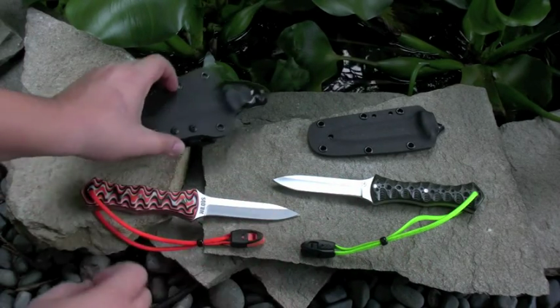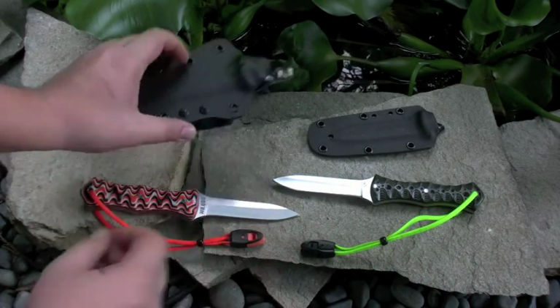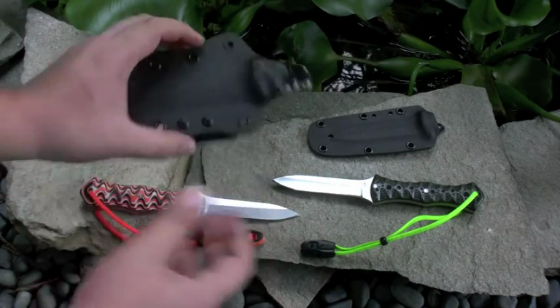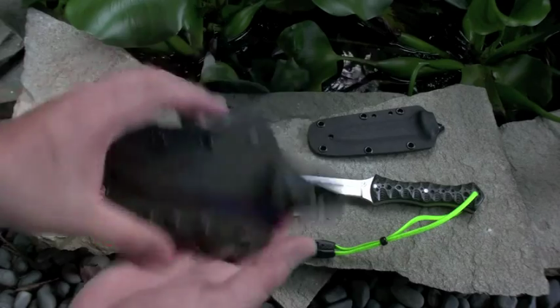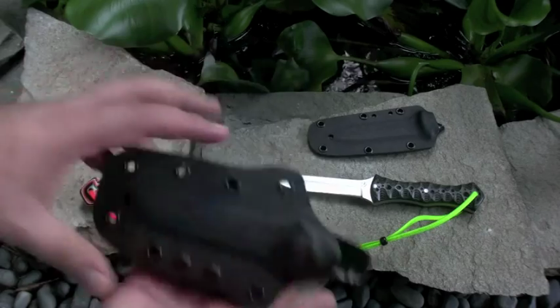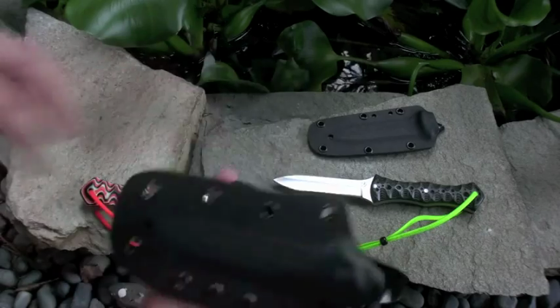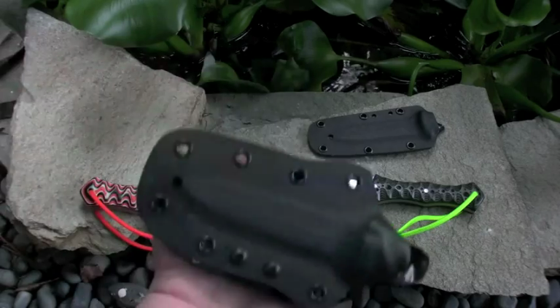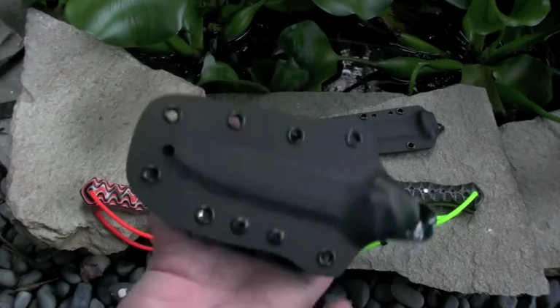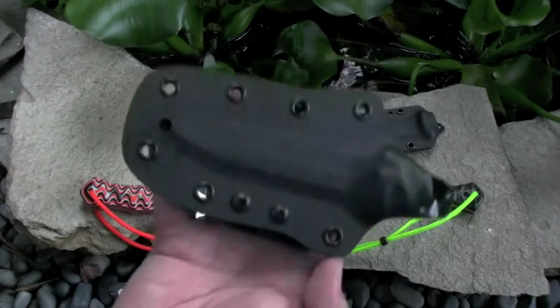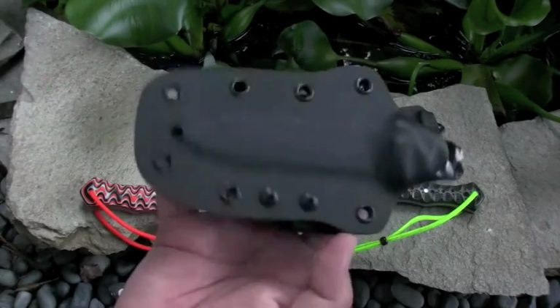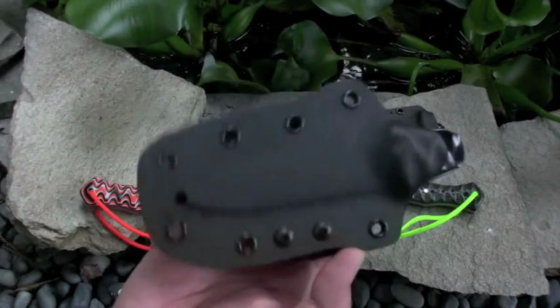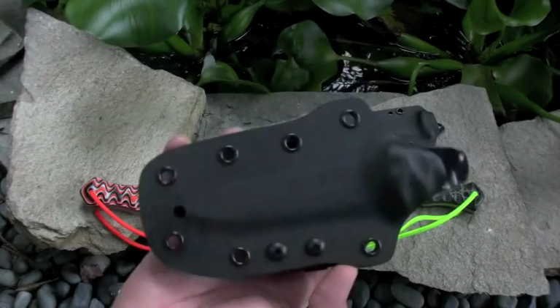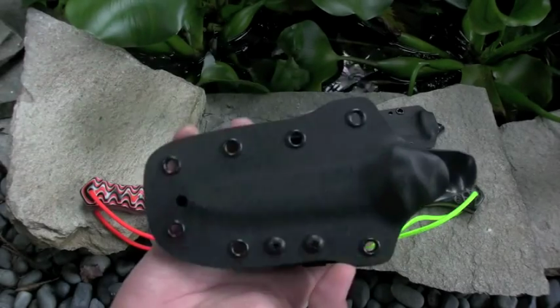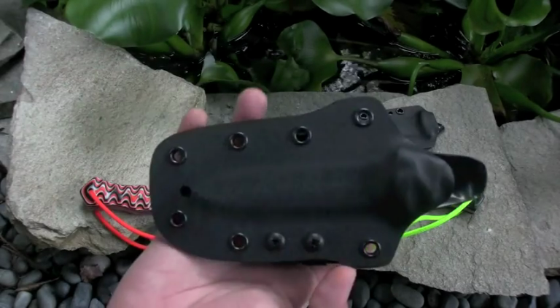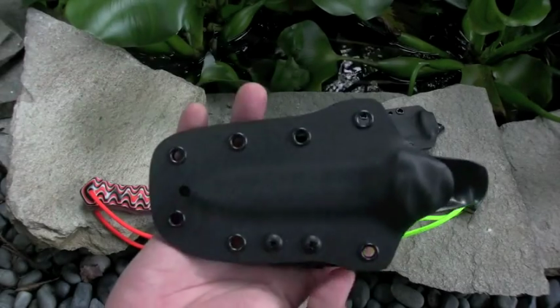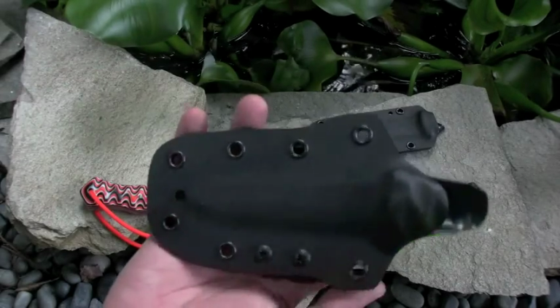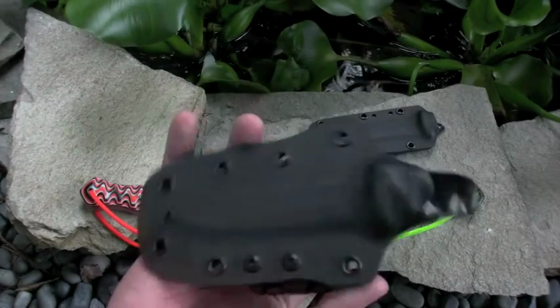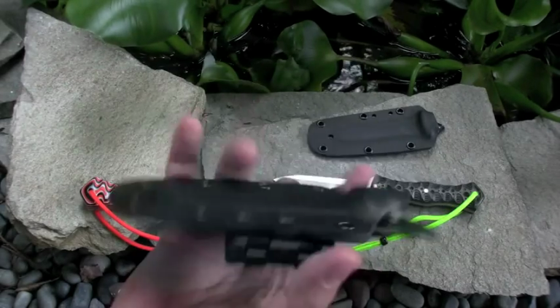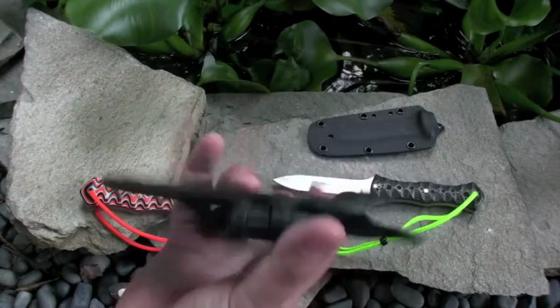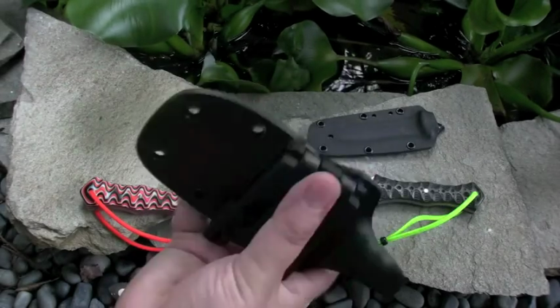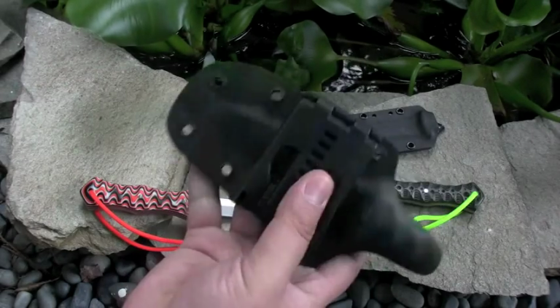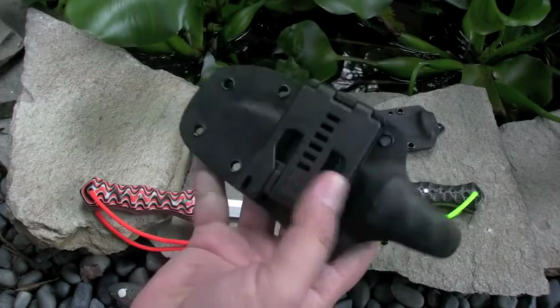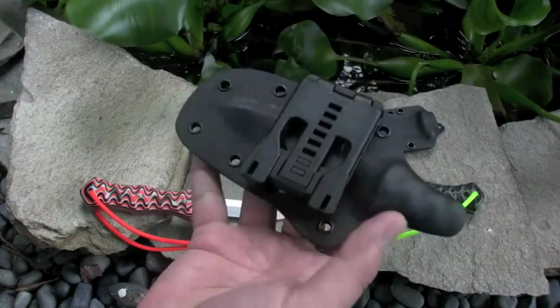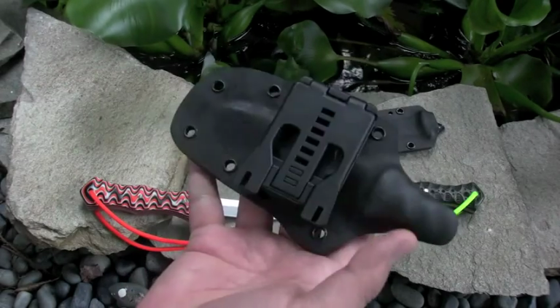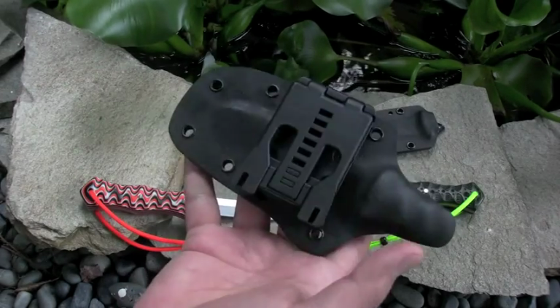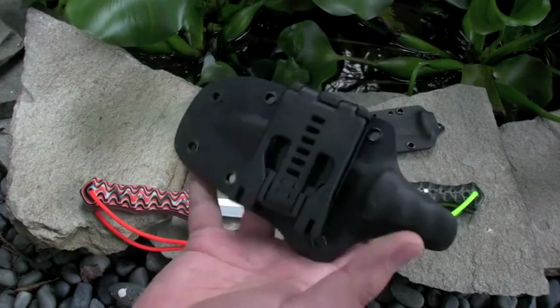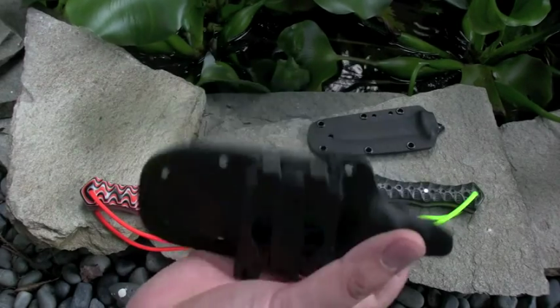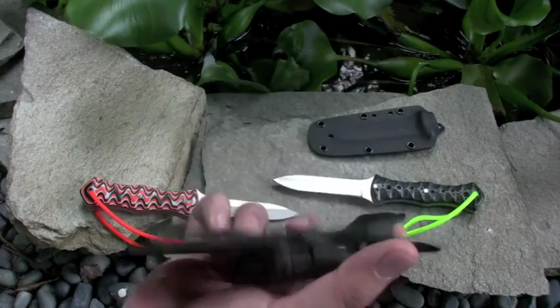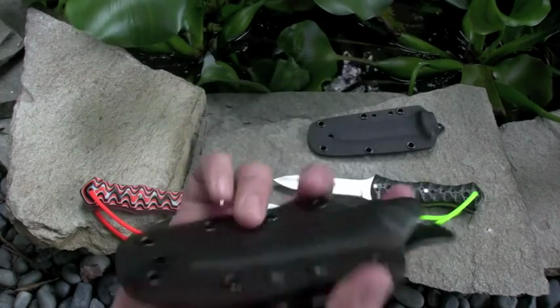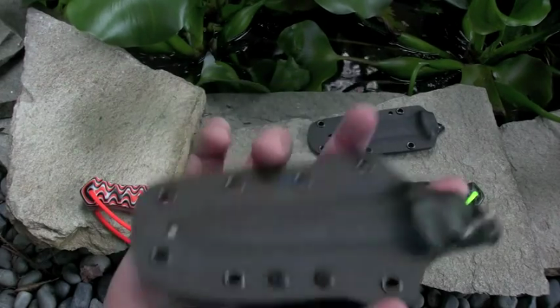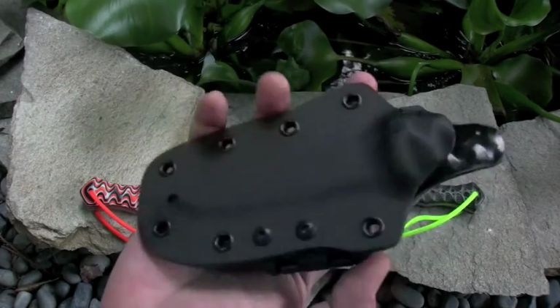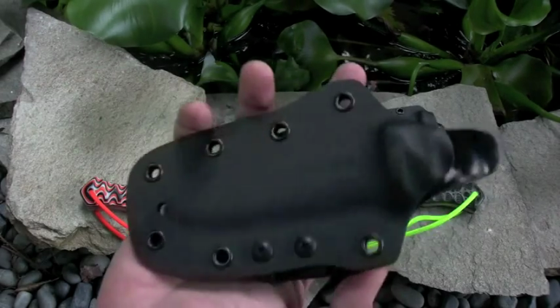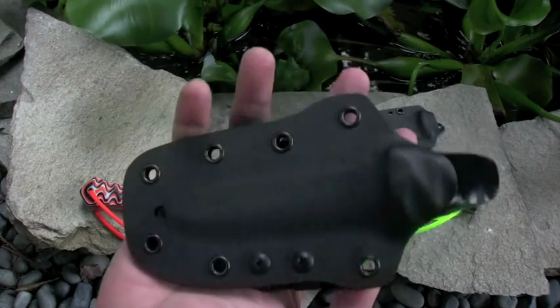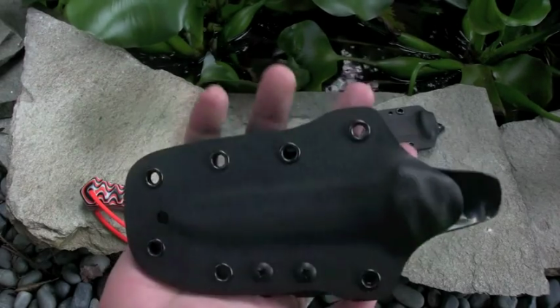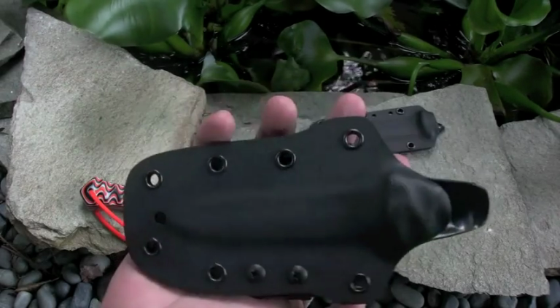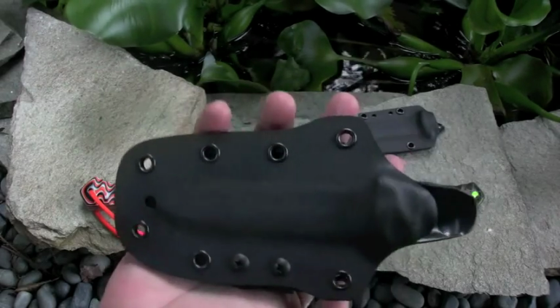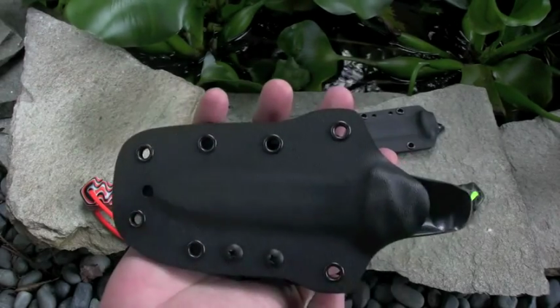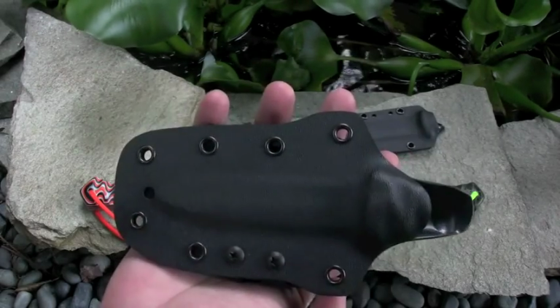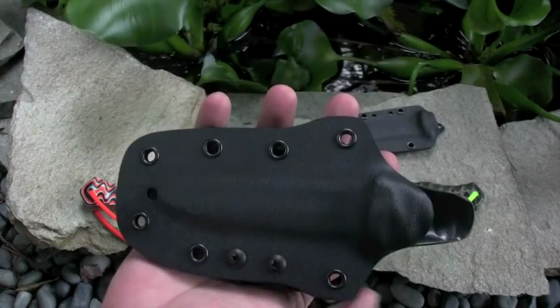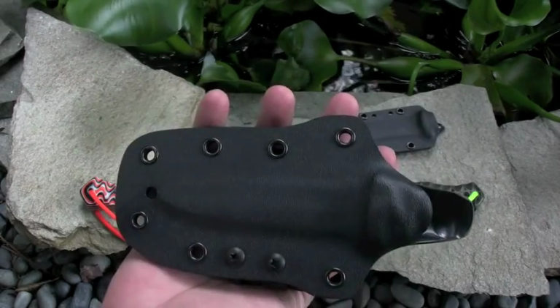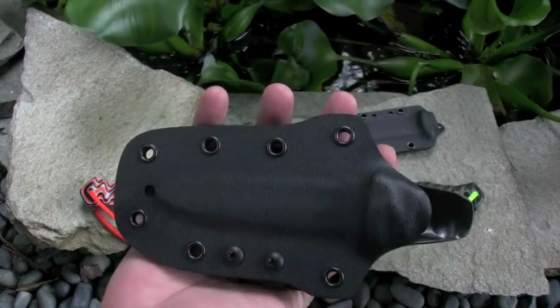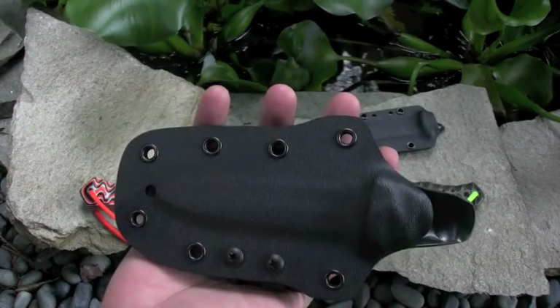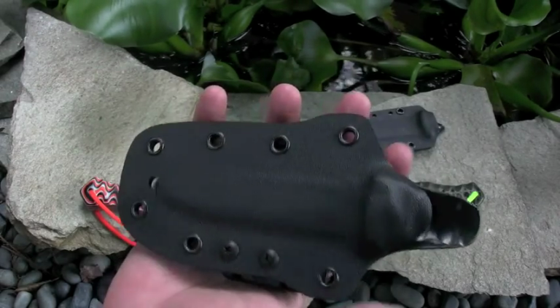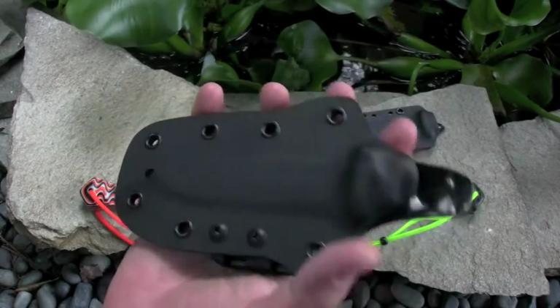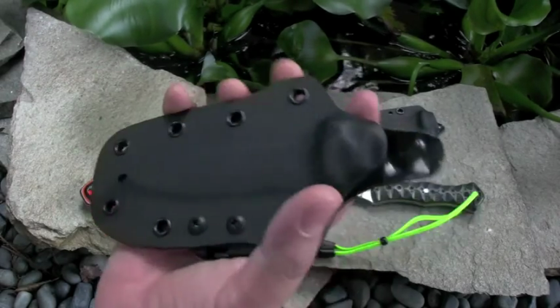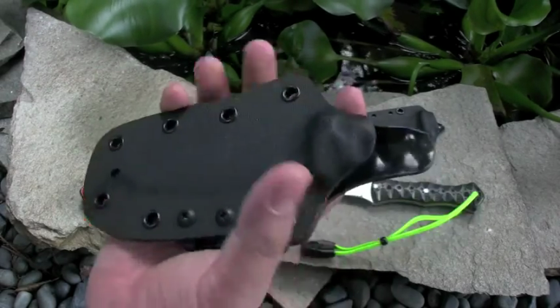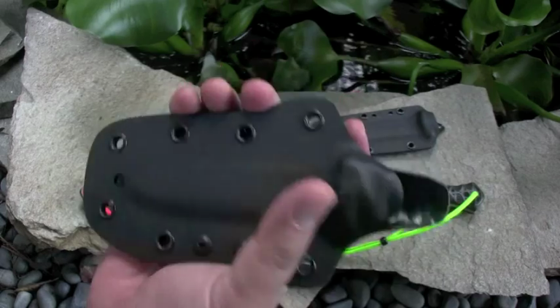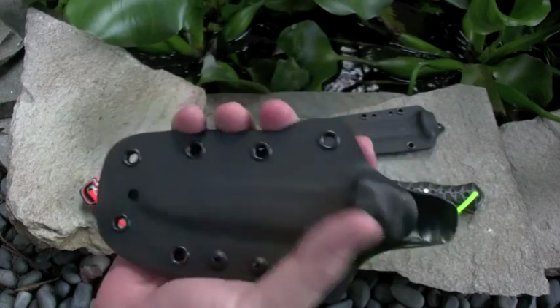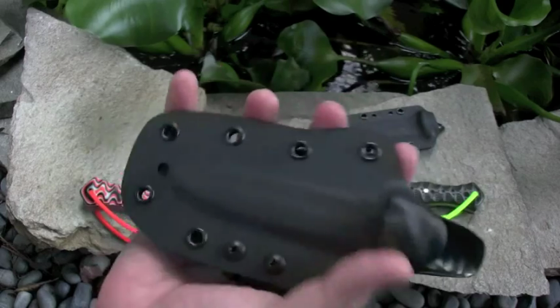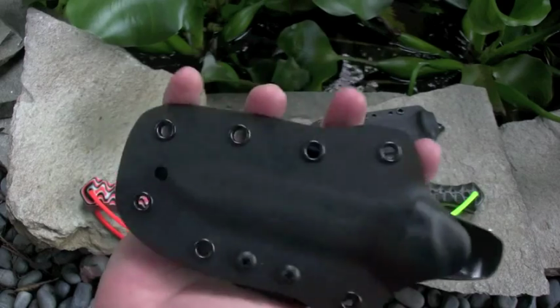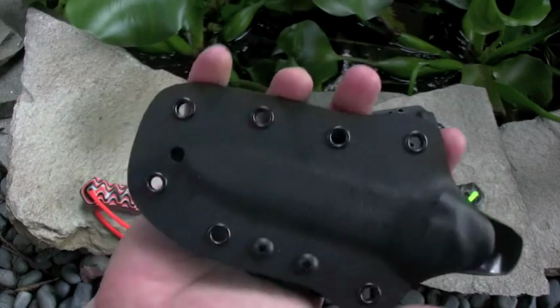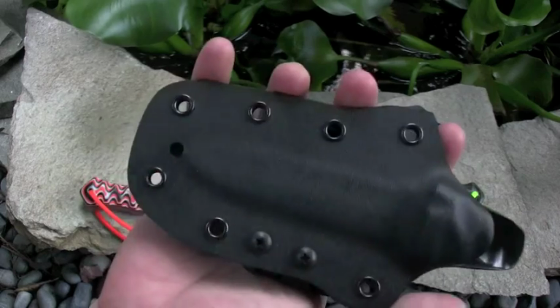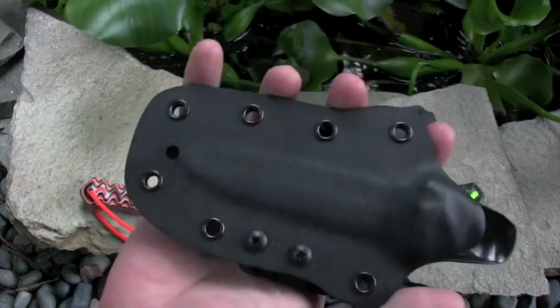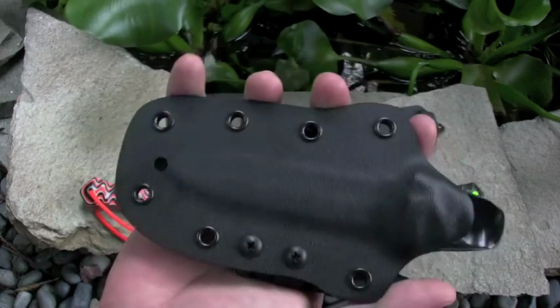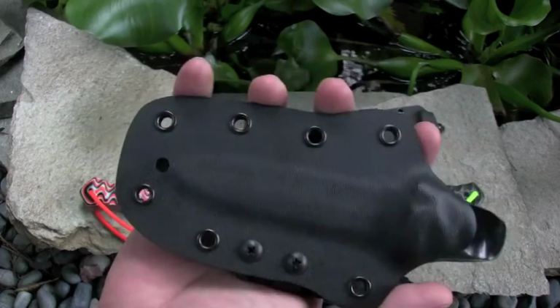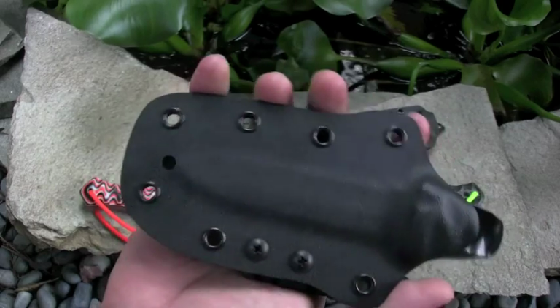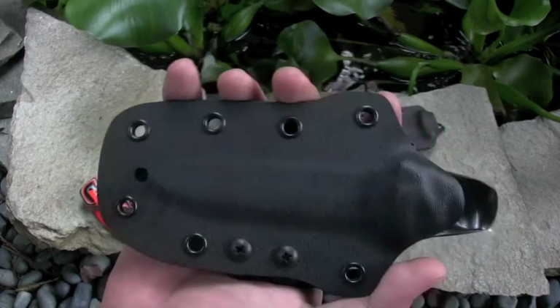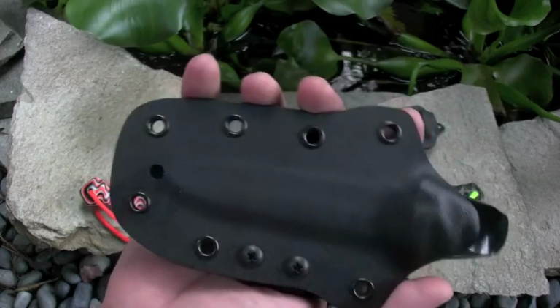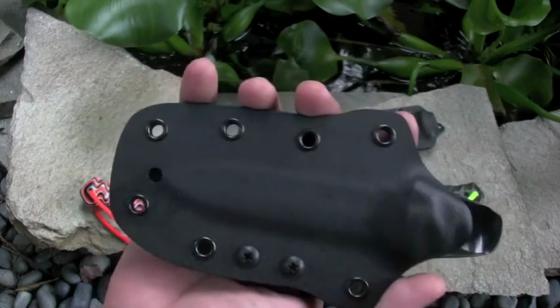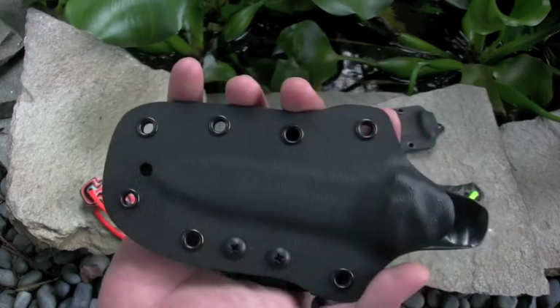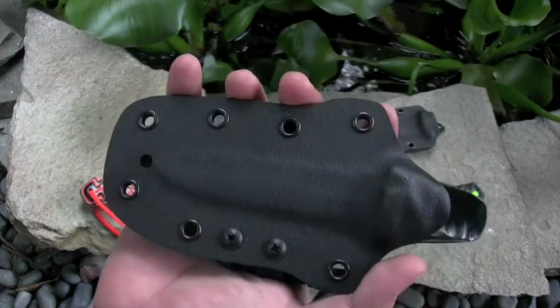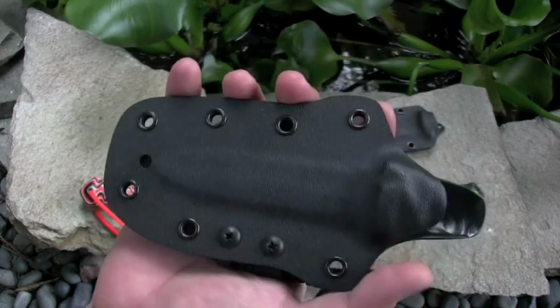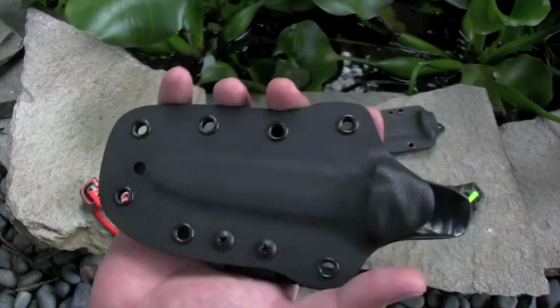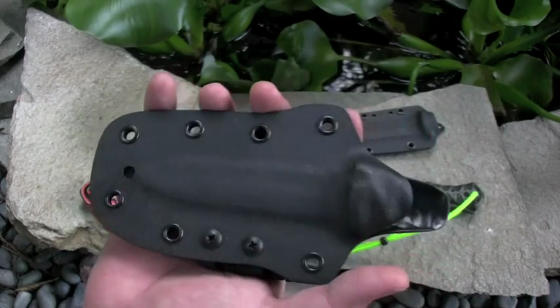And of course a sheath for this one, Tek-Lok on there. The sheath came out a little bit wider.